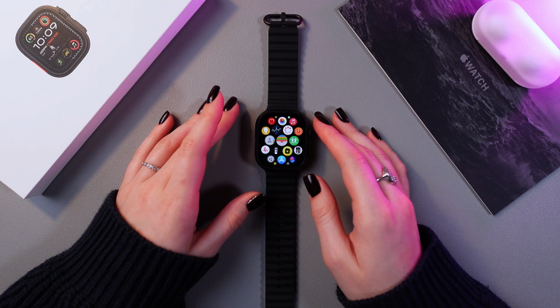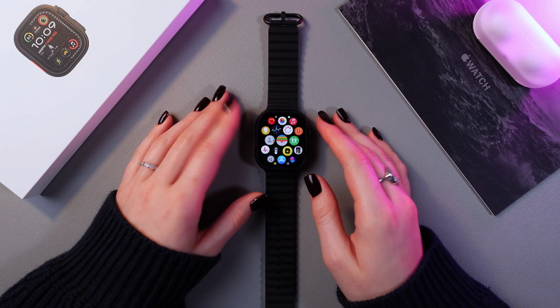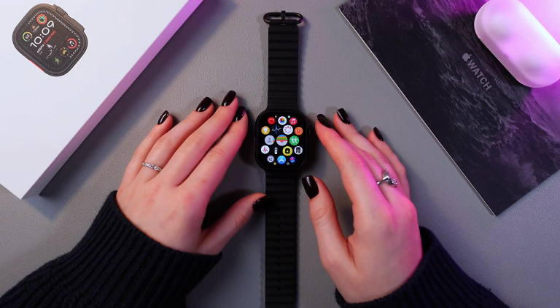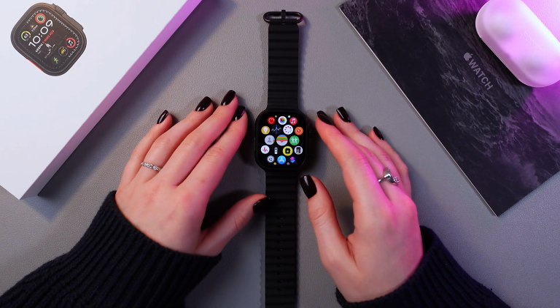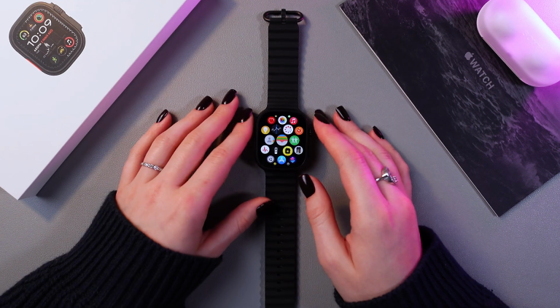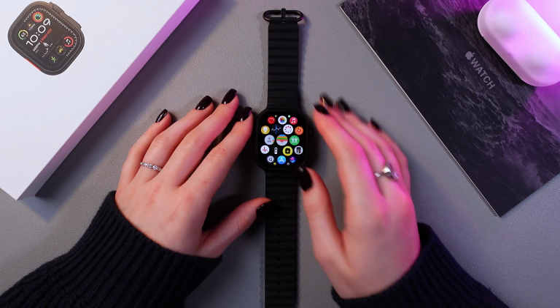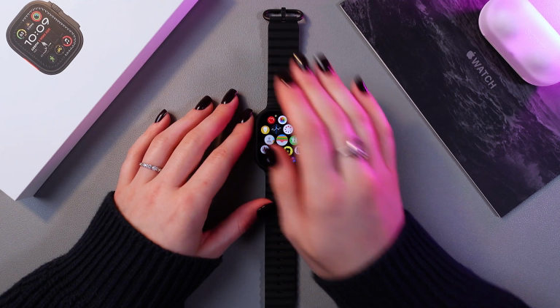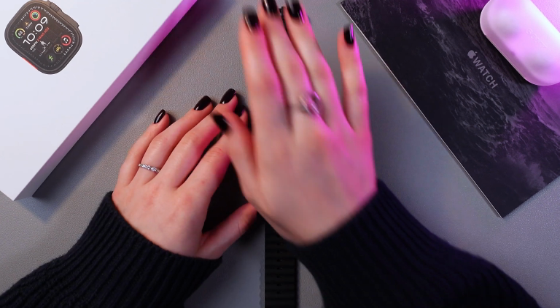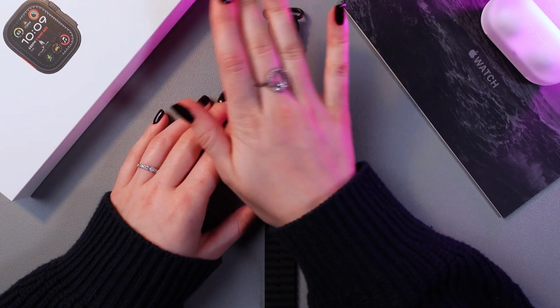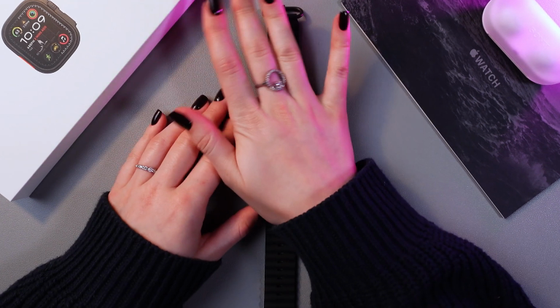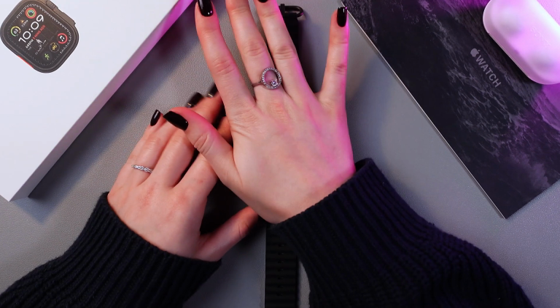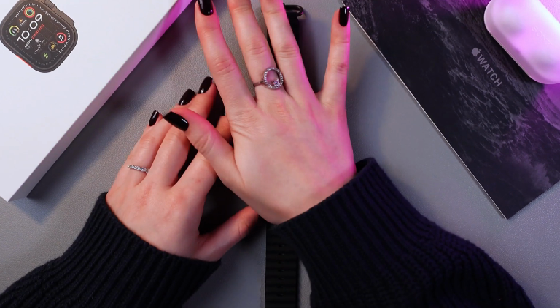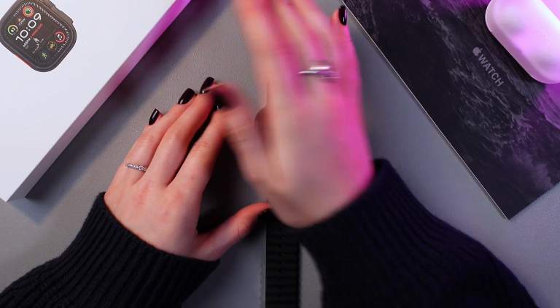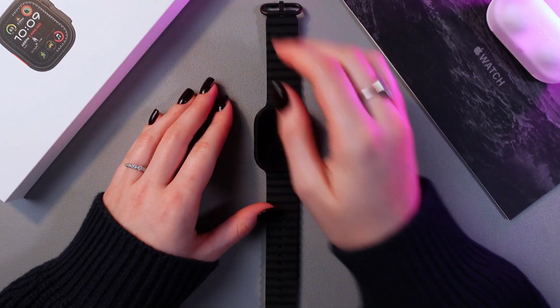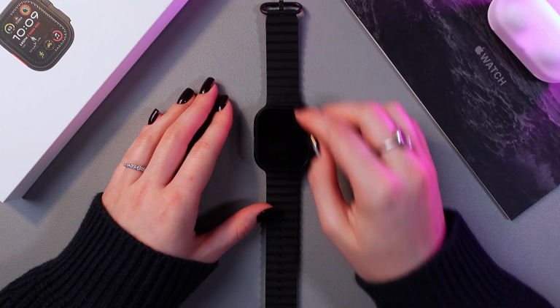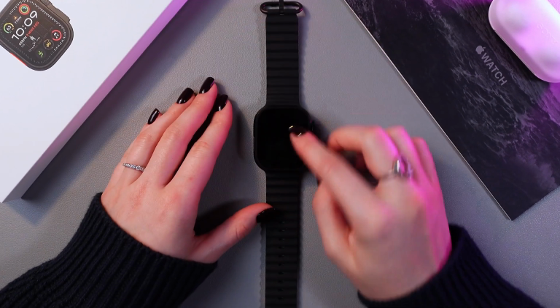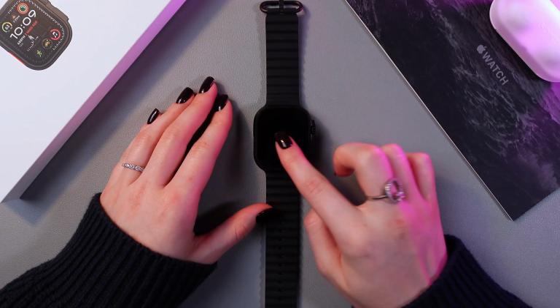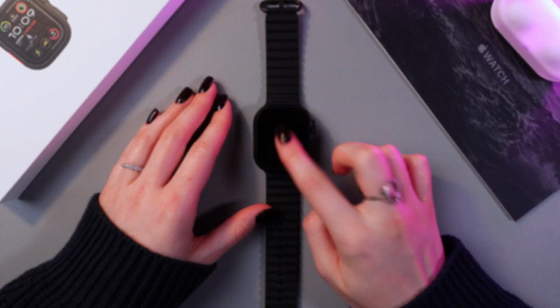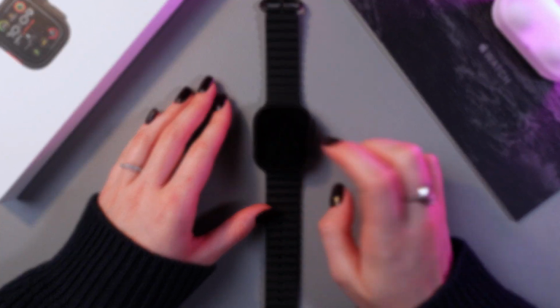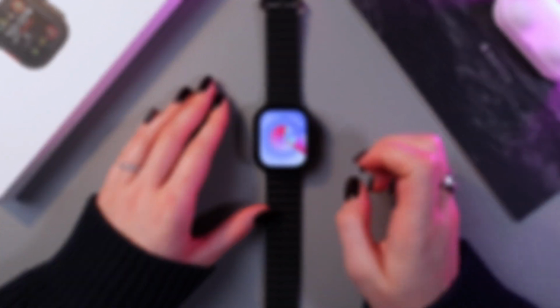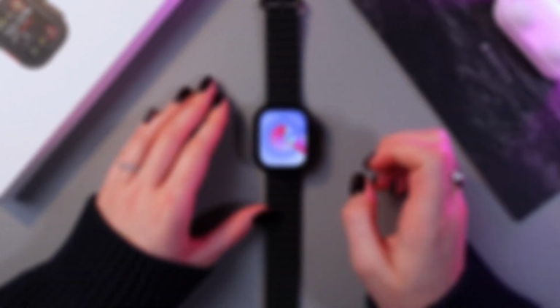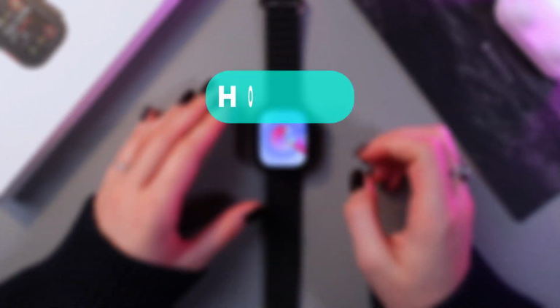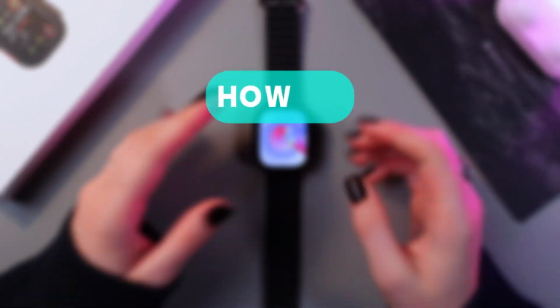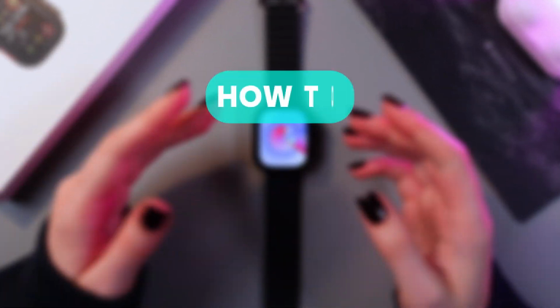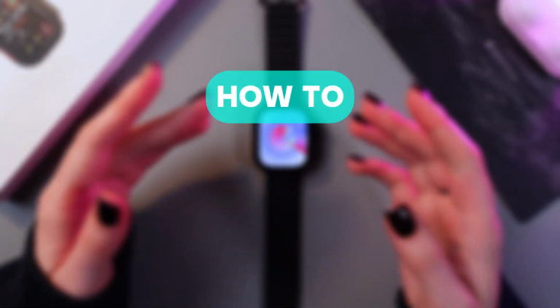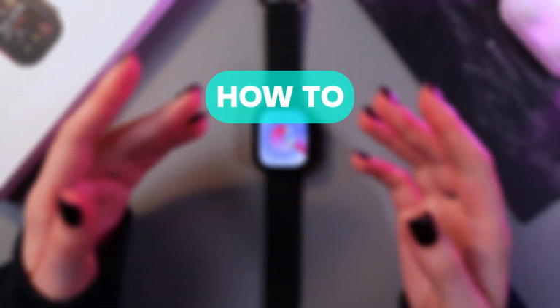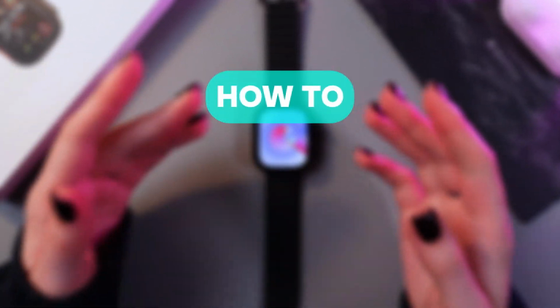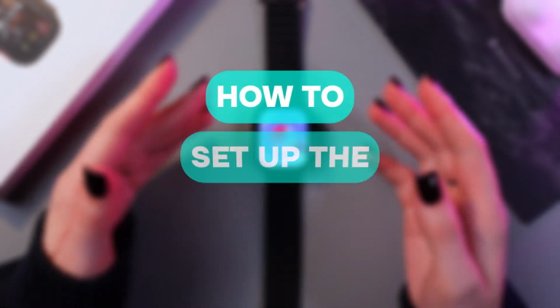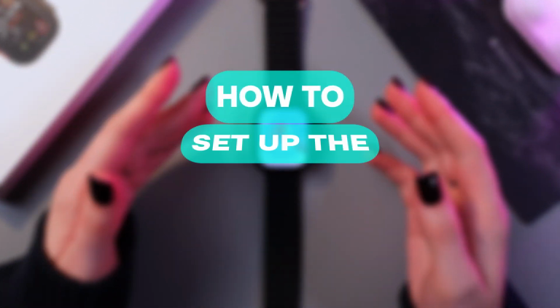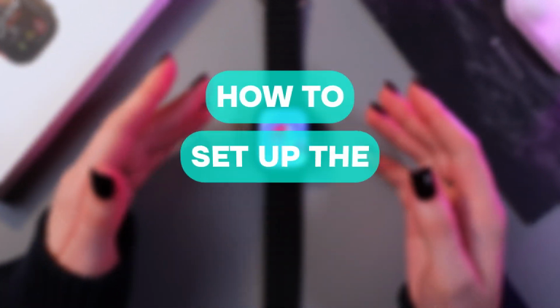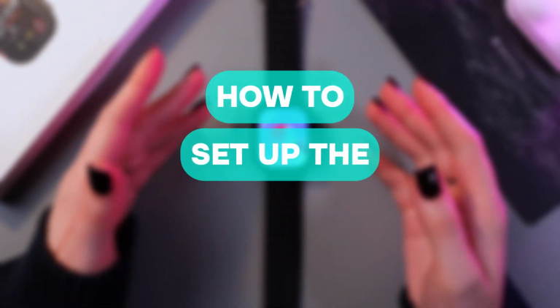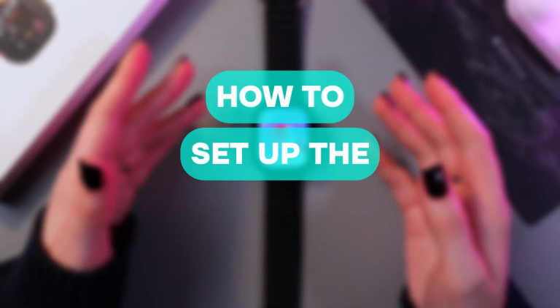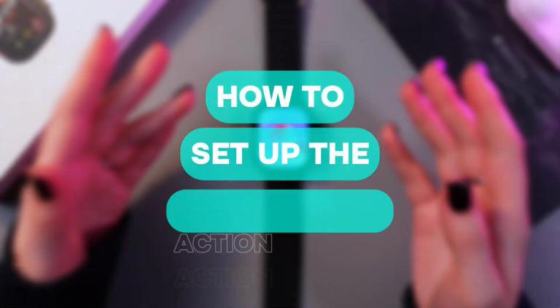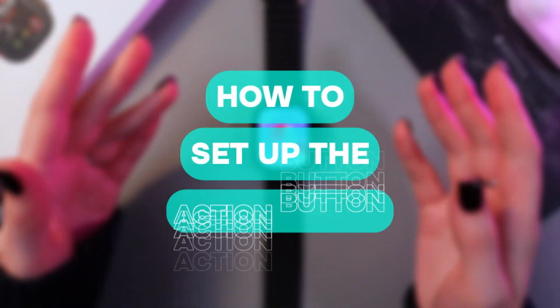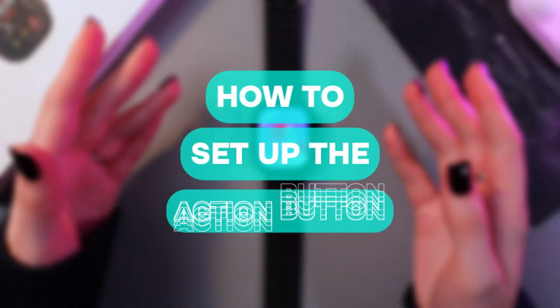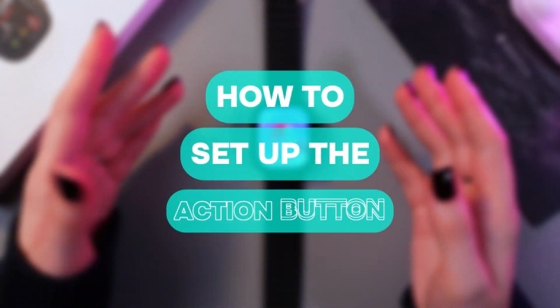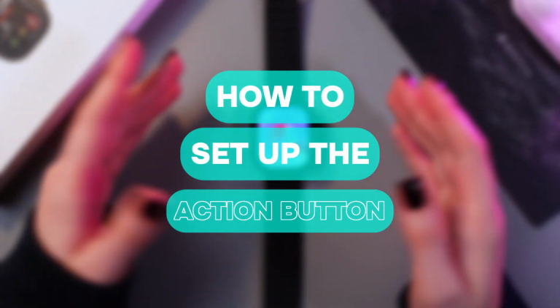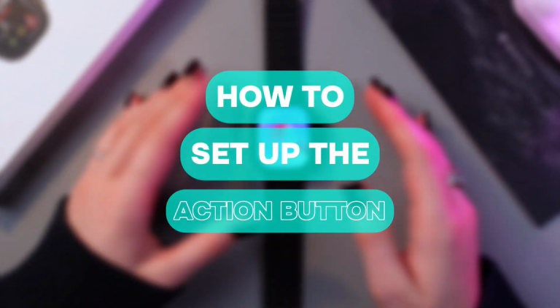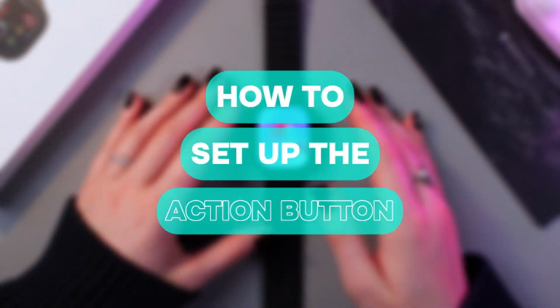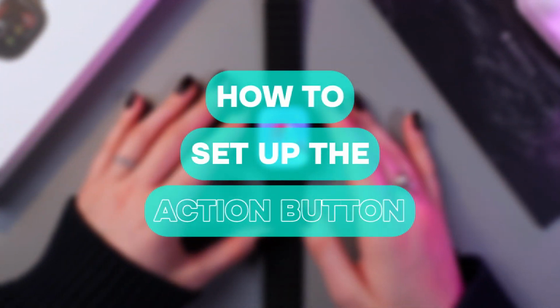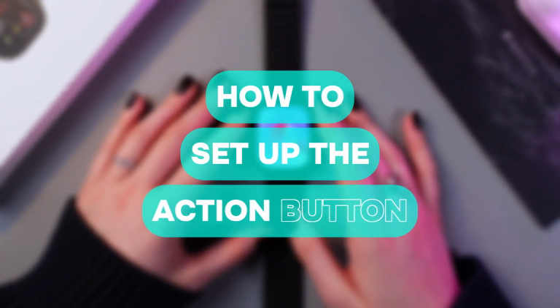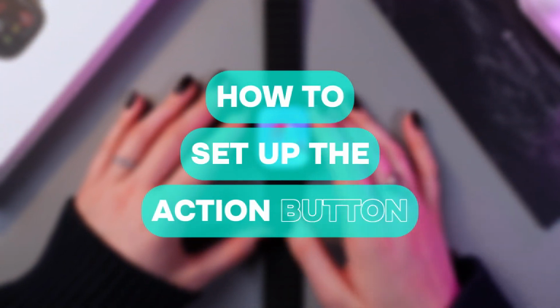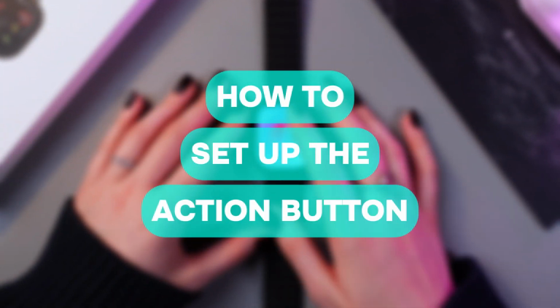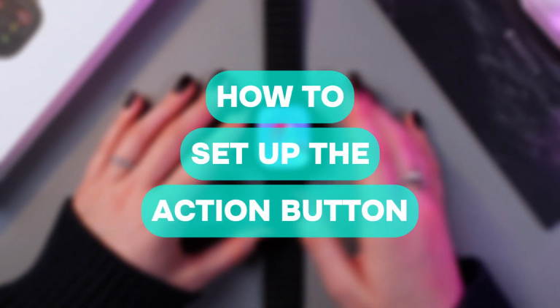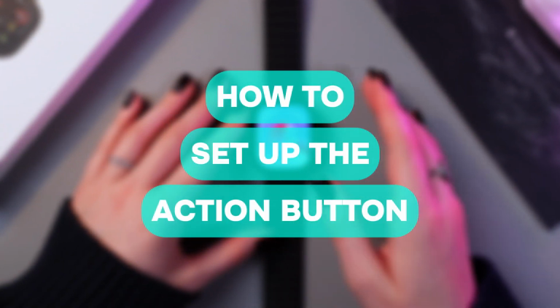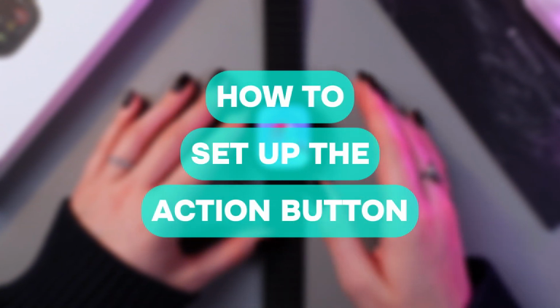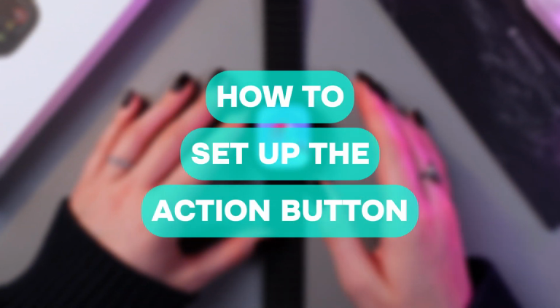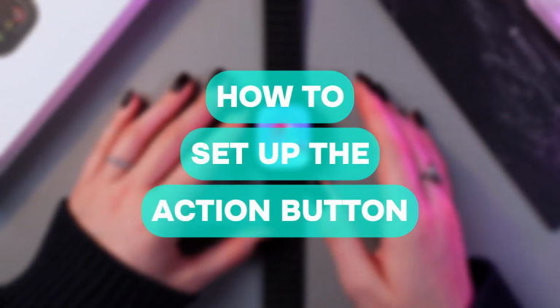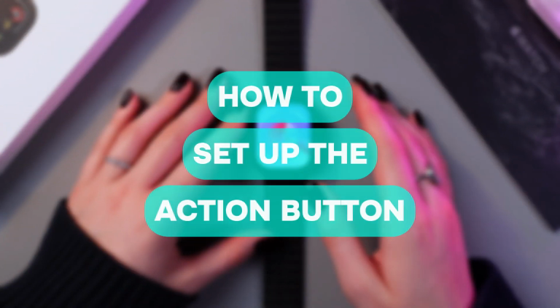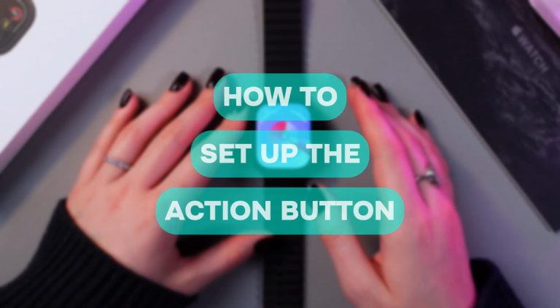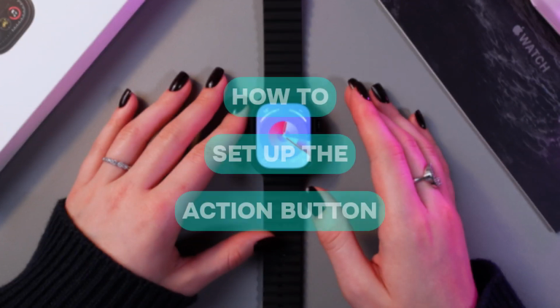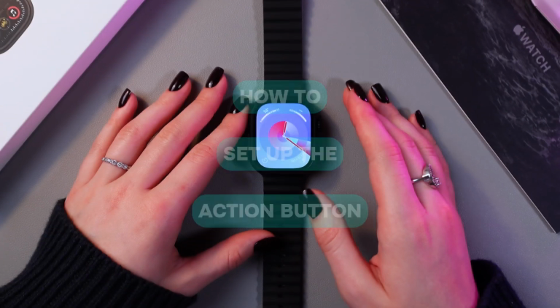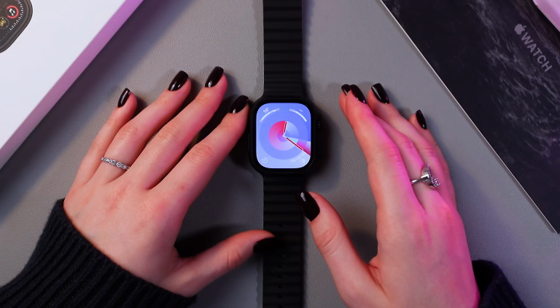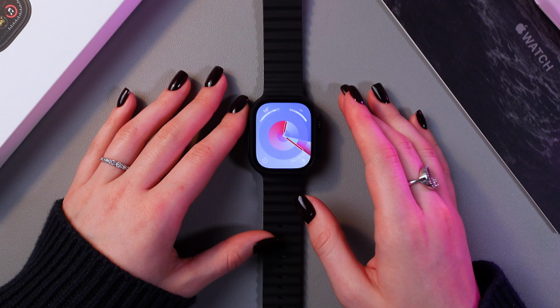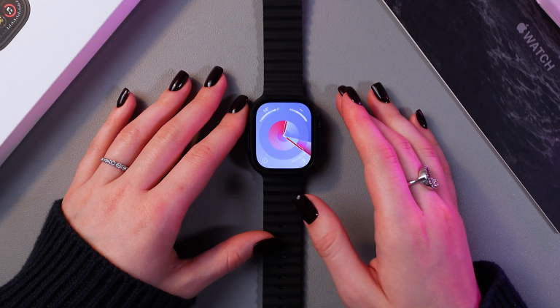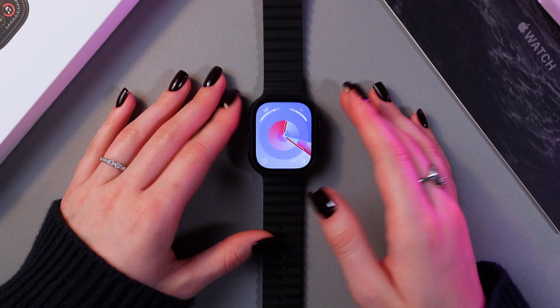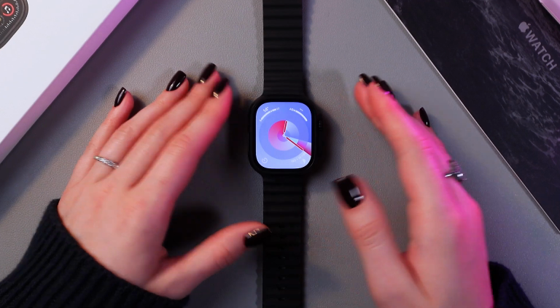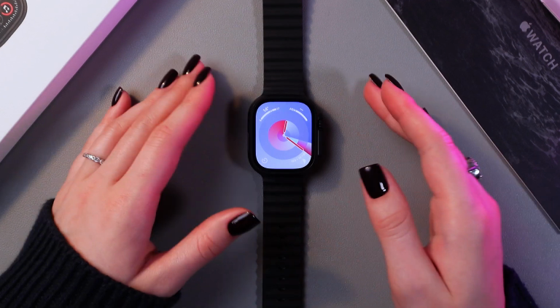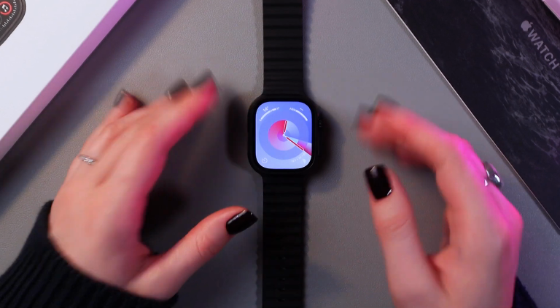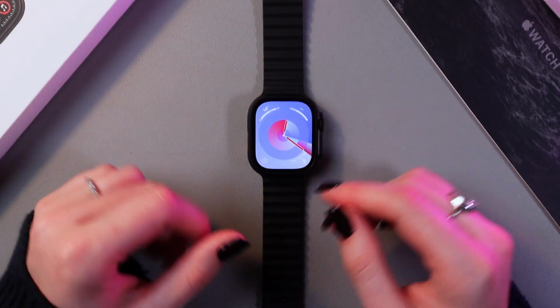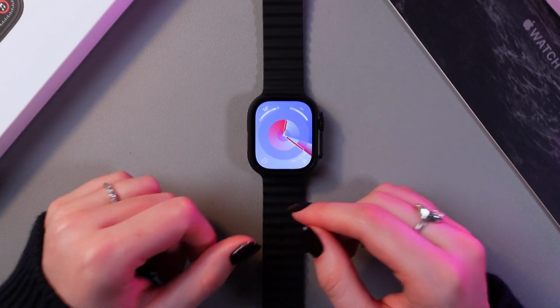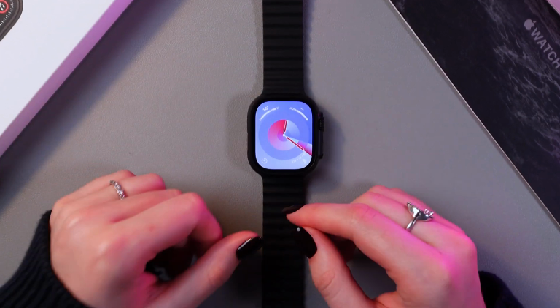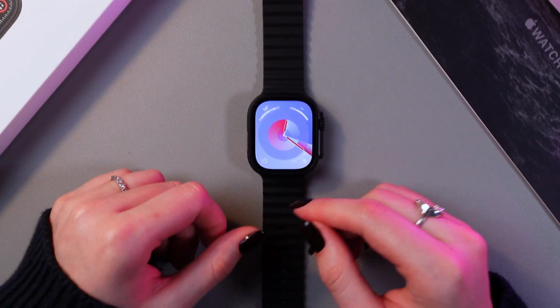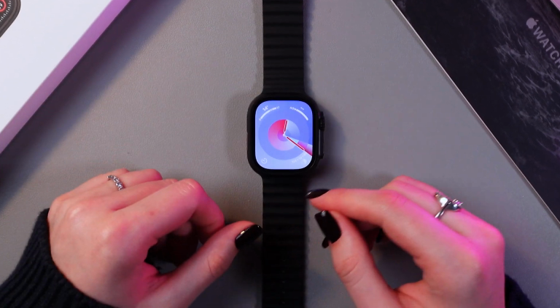Hello there! In this video I want to show you how to set up the action button on this Apple Watch Ultra 2. Let's get started.